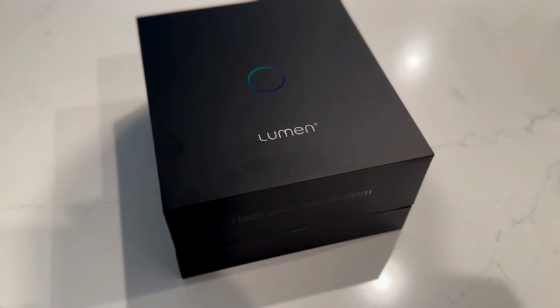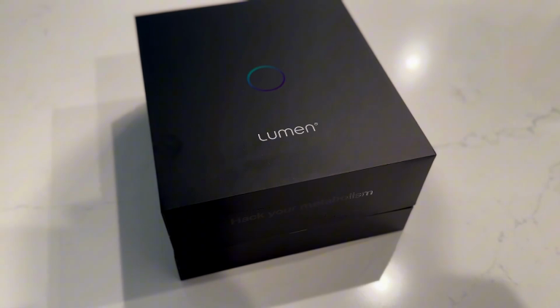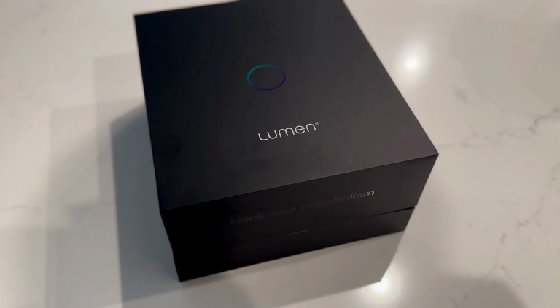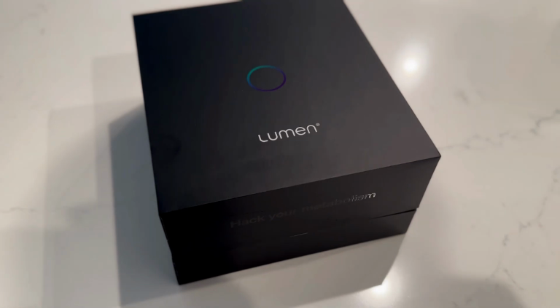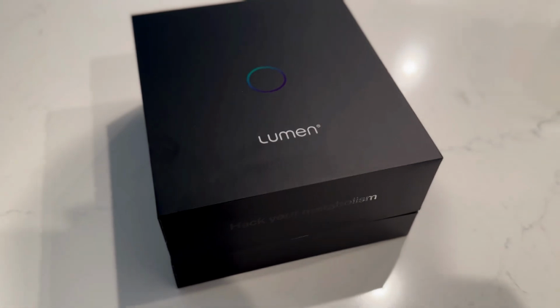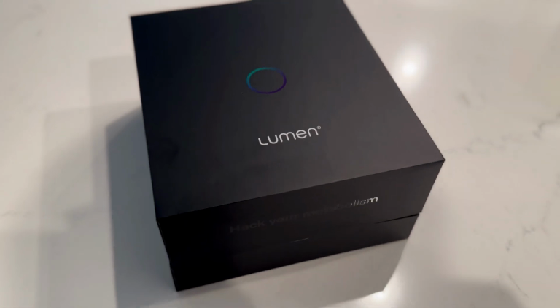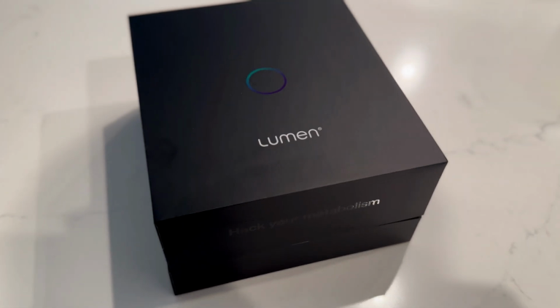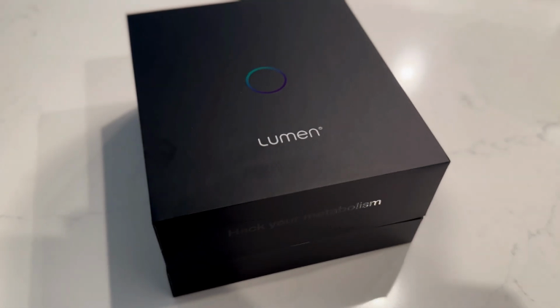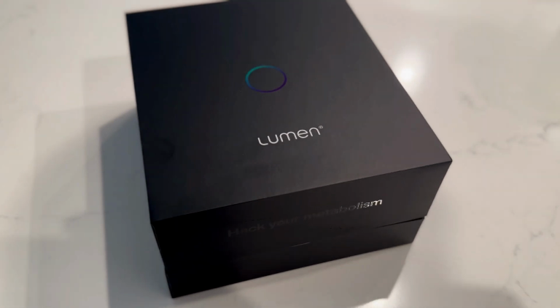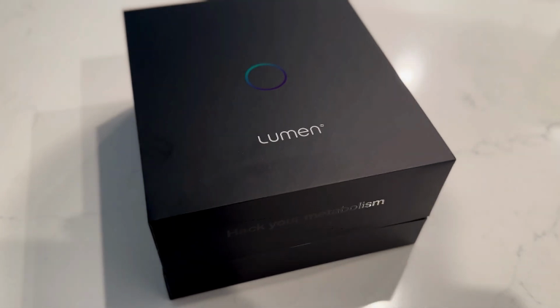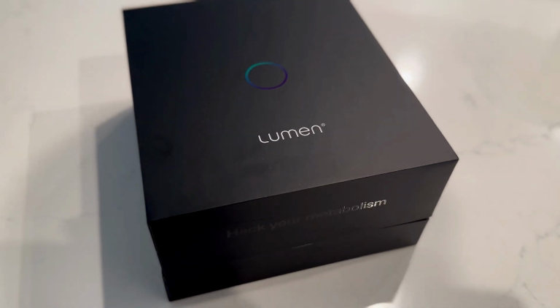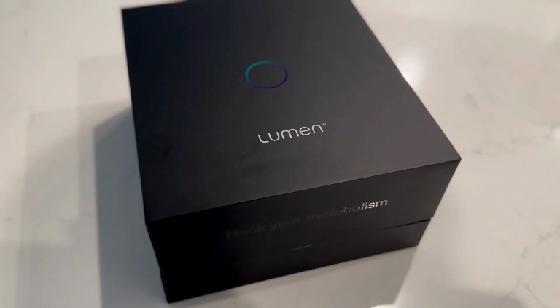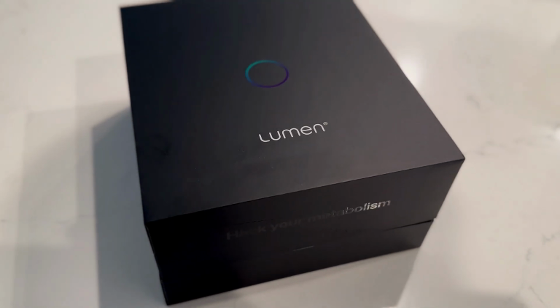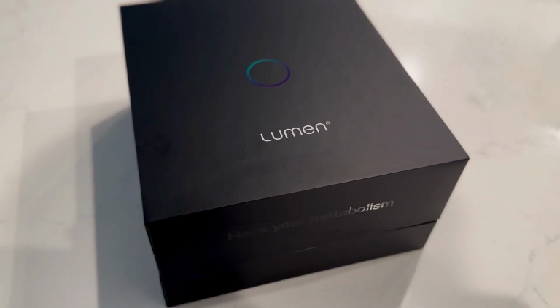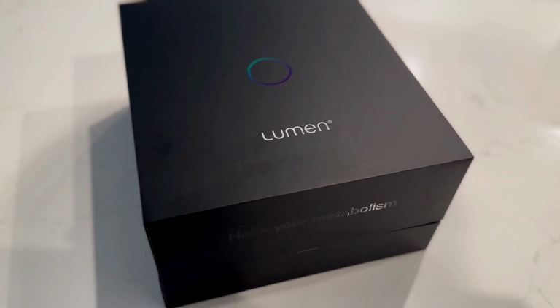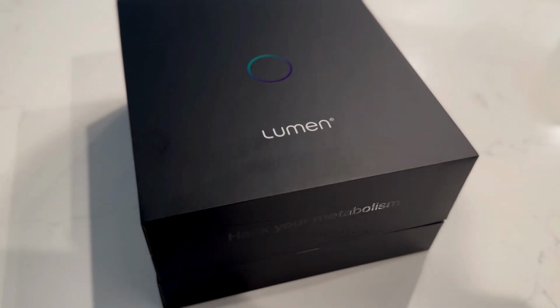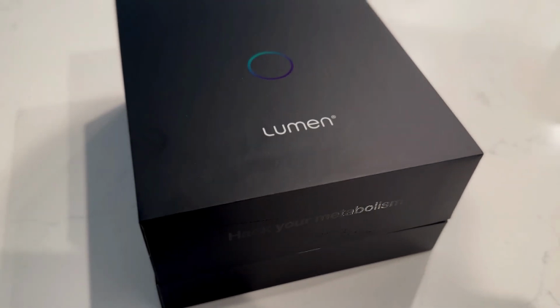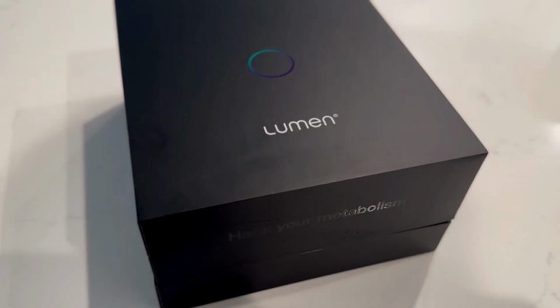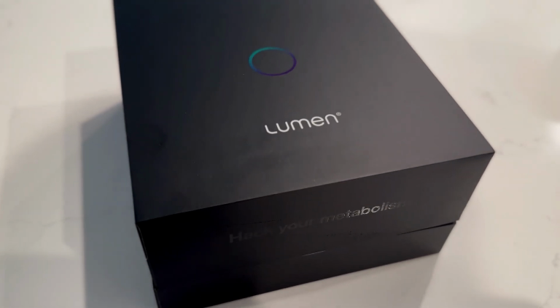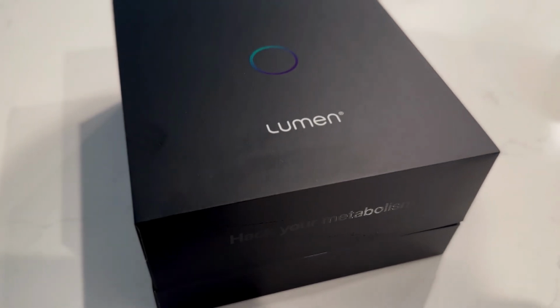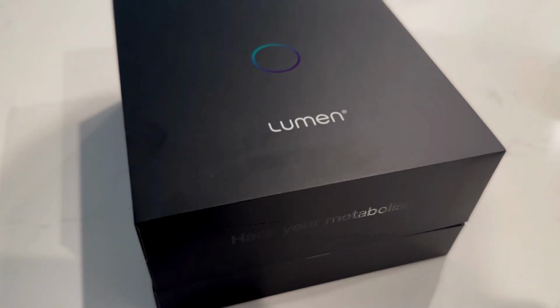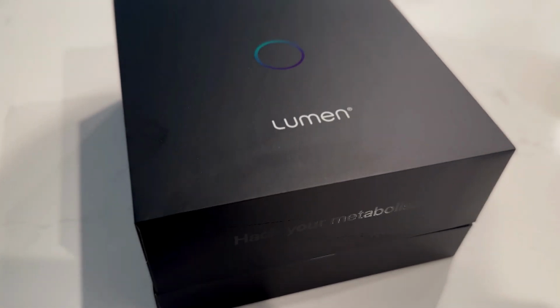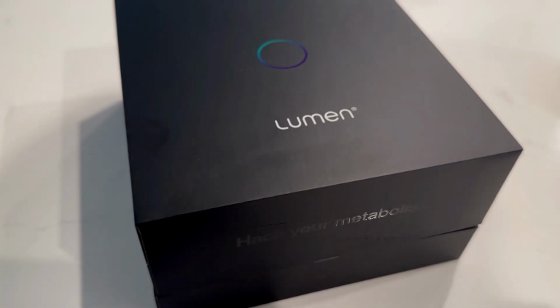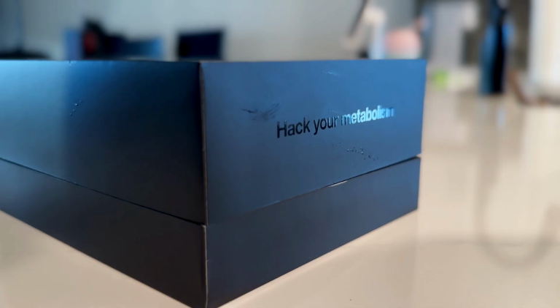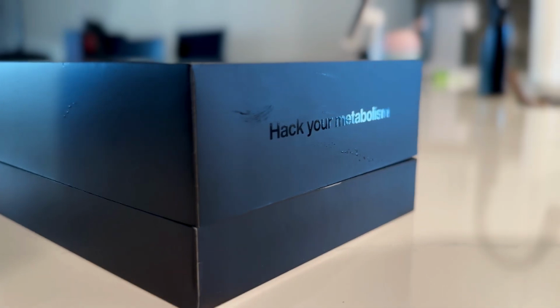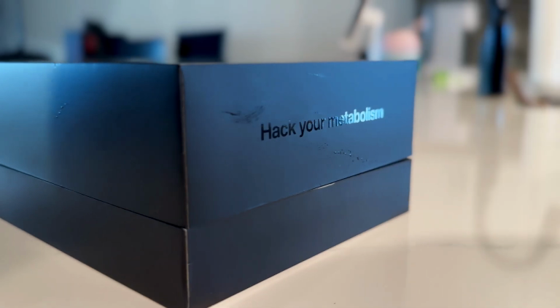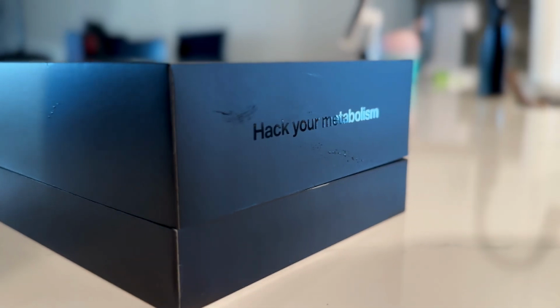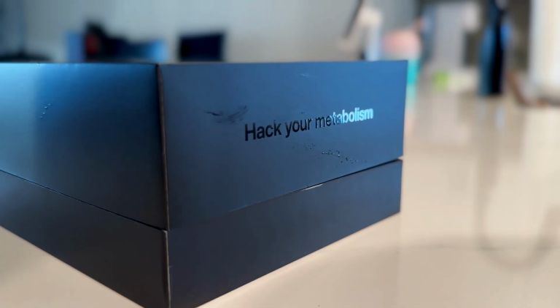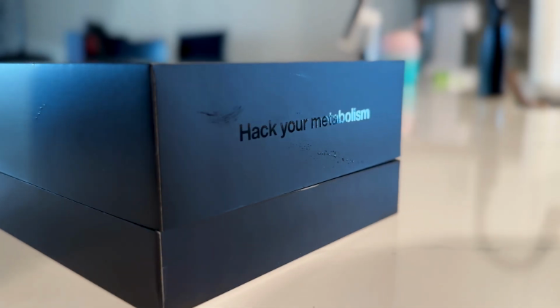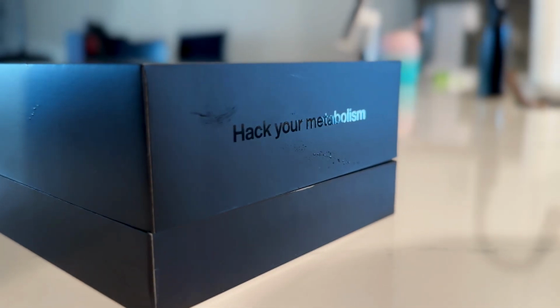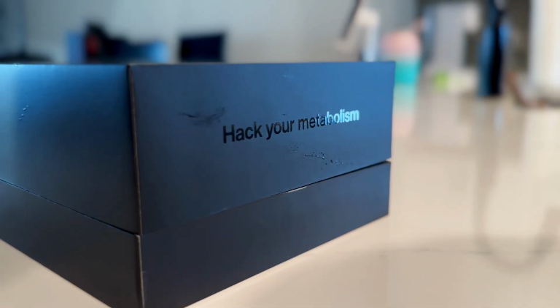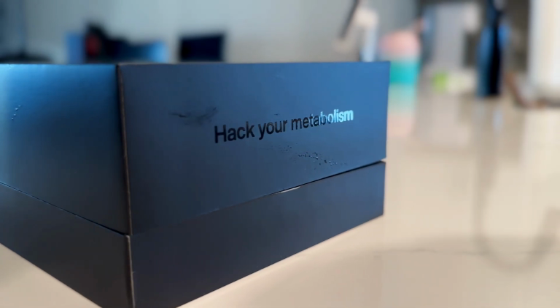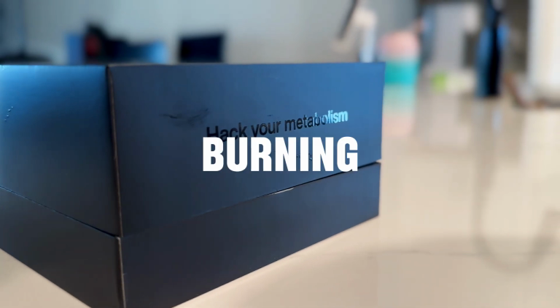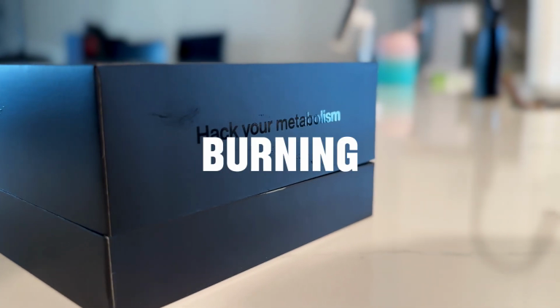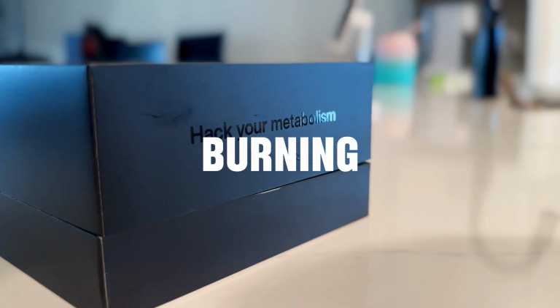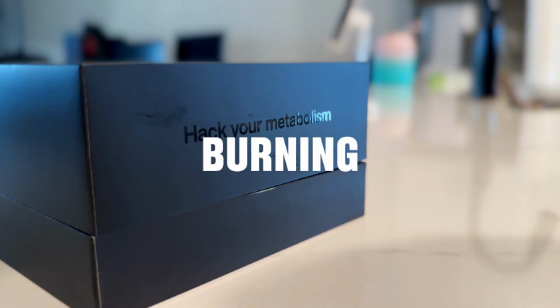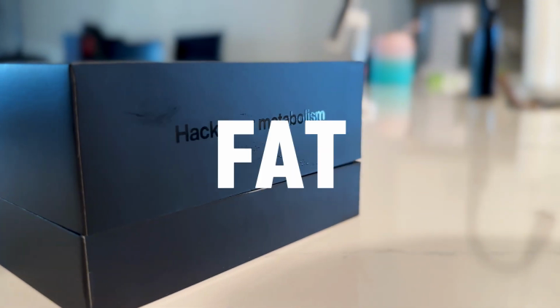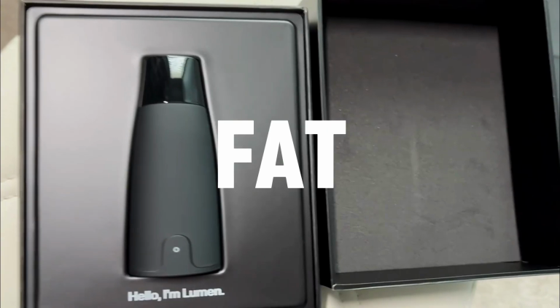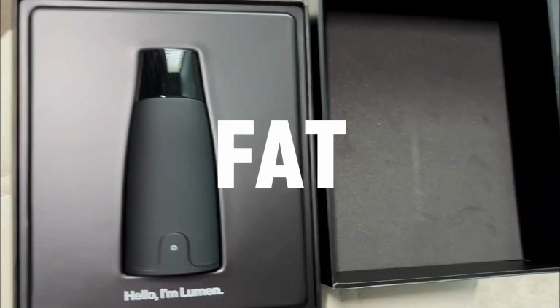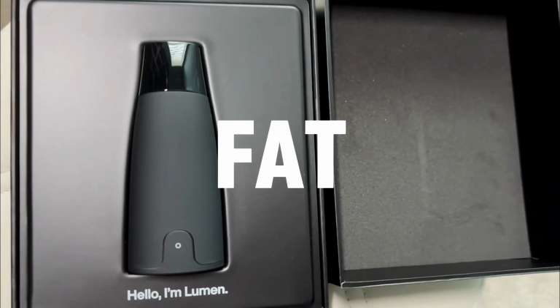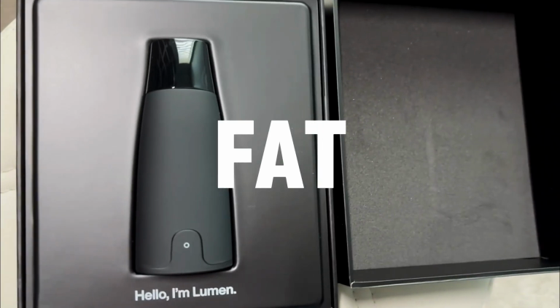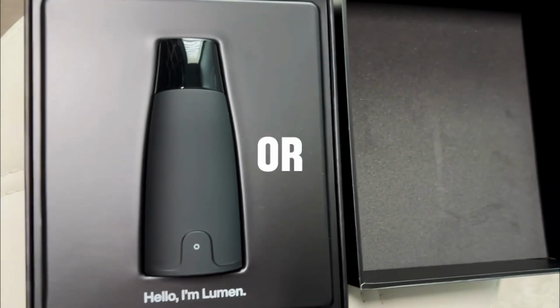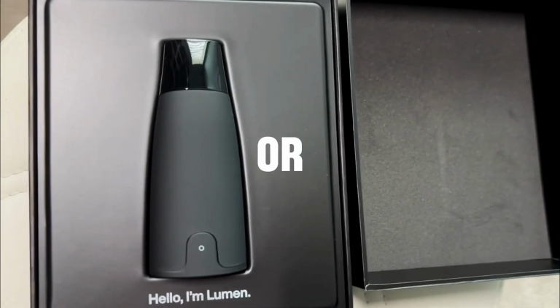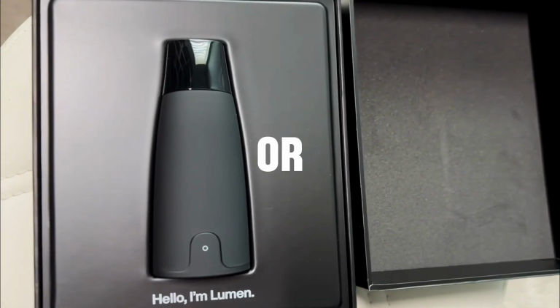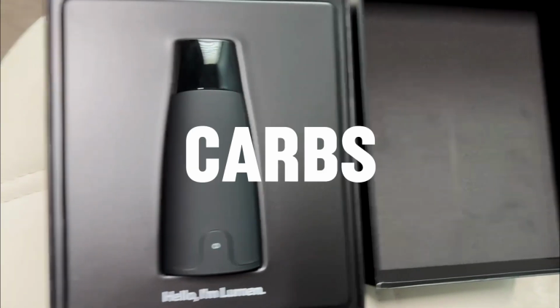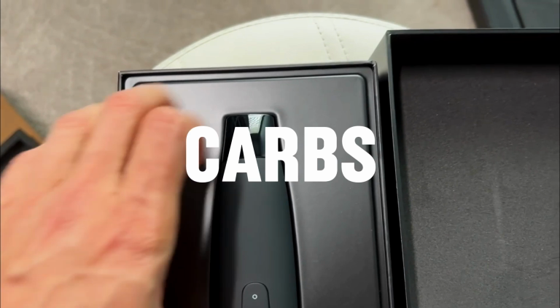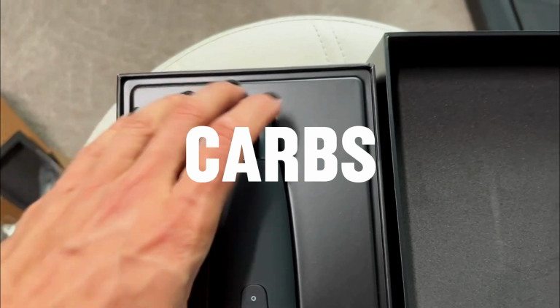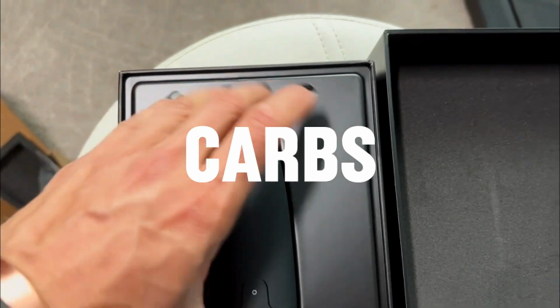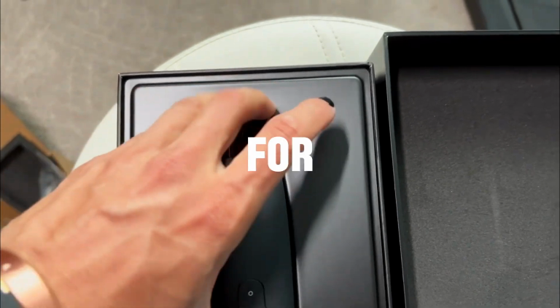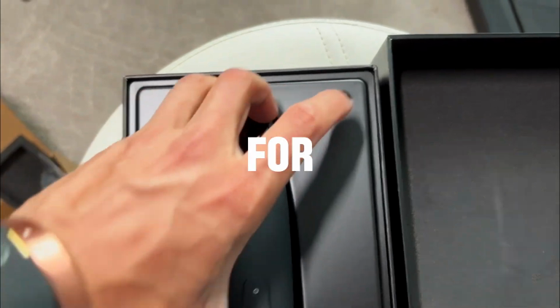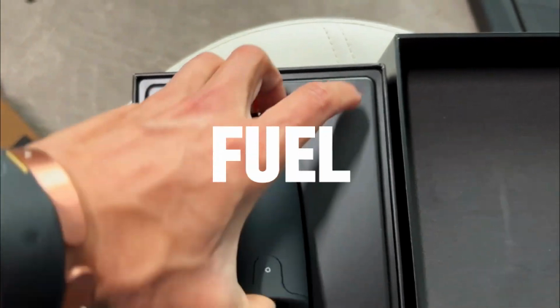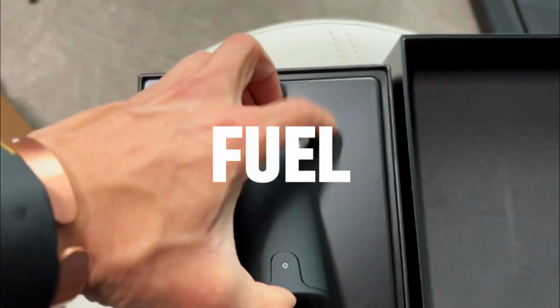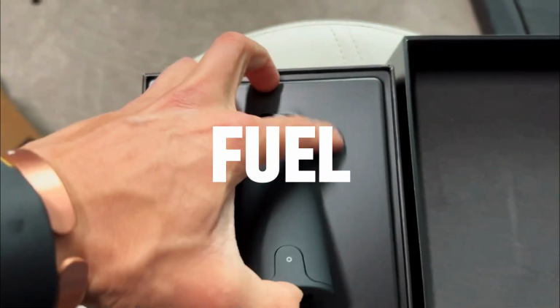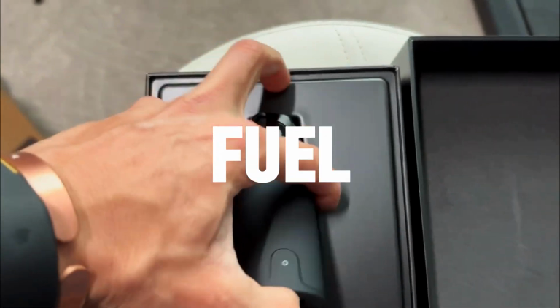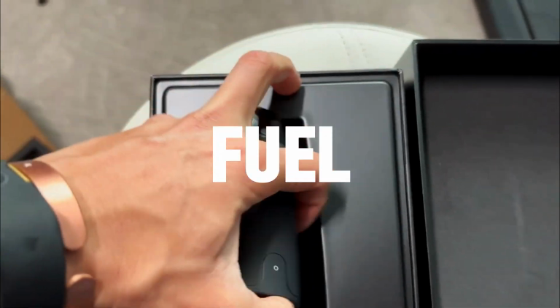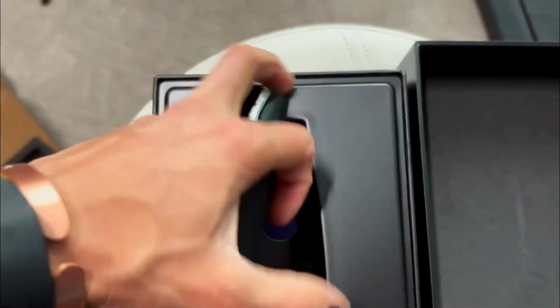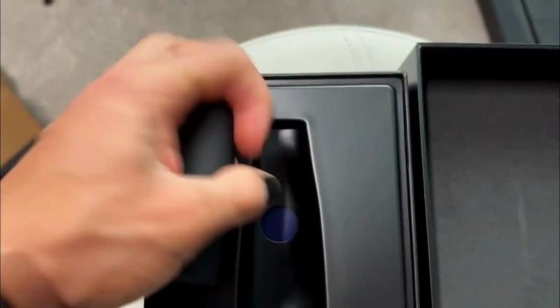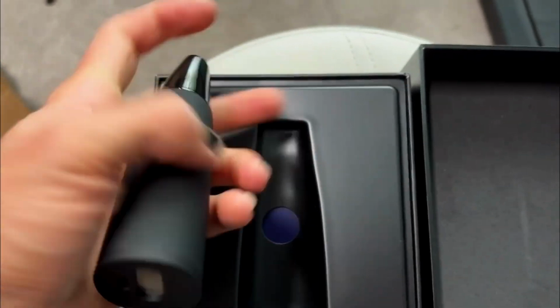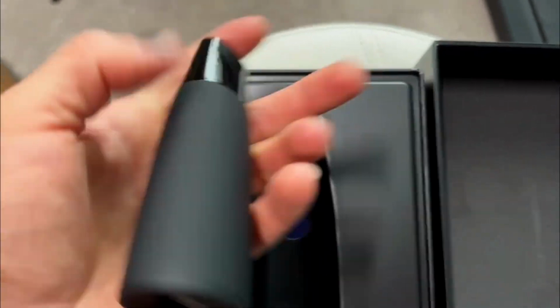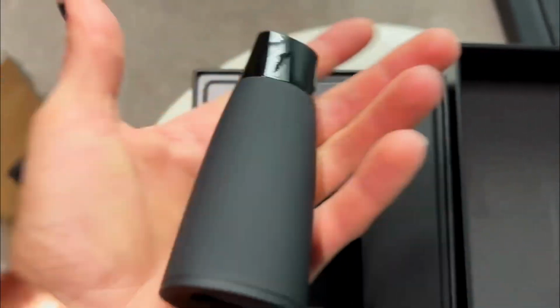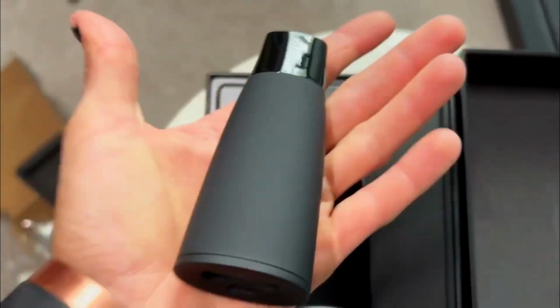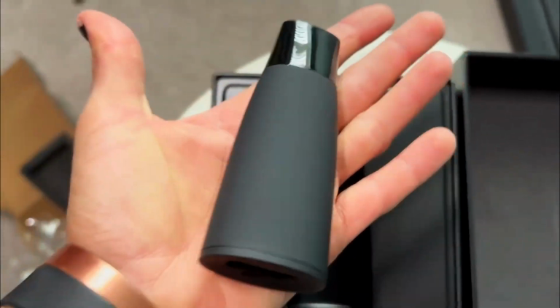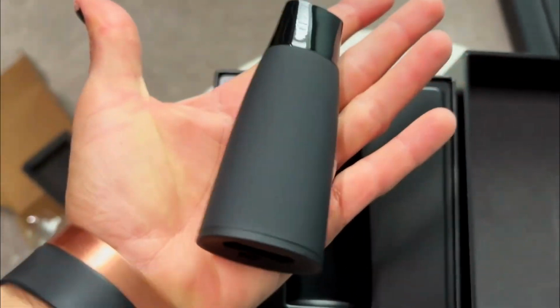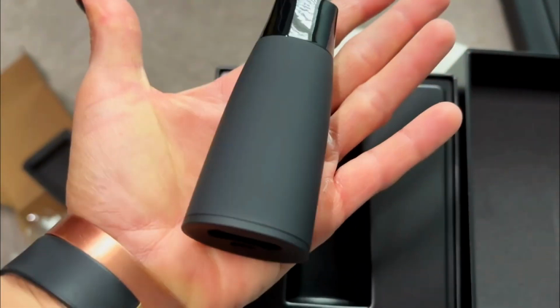Lumen — a device that claims to tell you if you're burning fat or carbs for fuel. Let's test this.